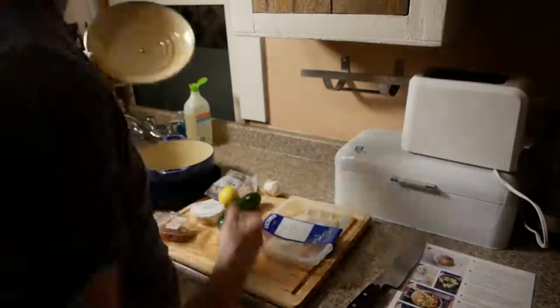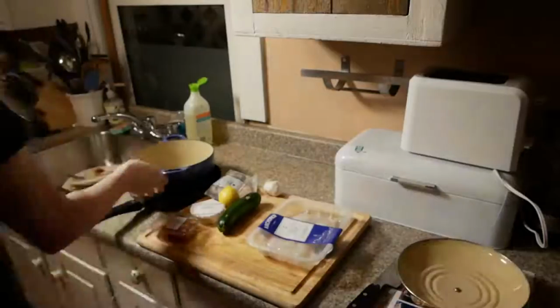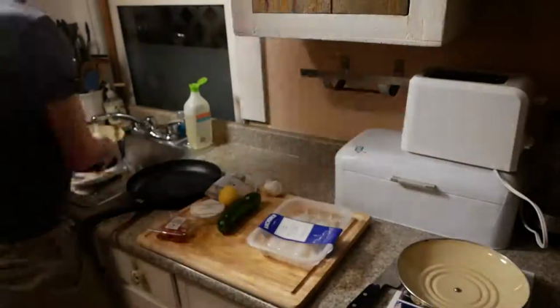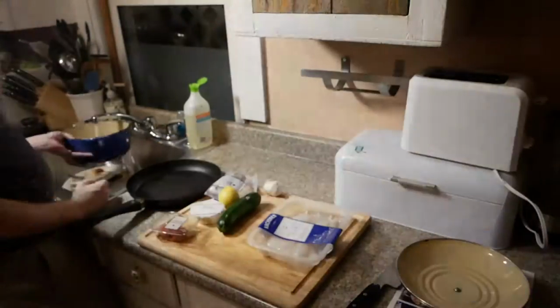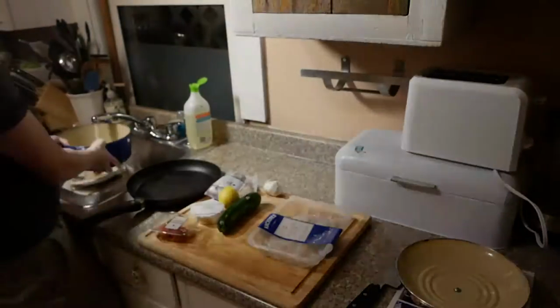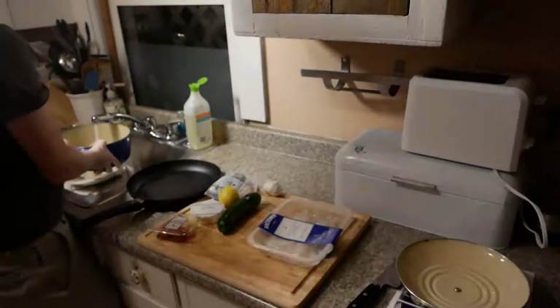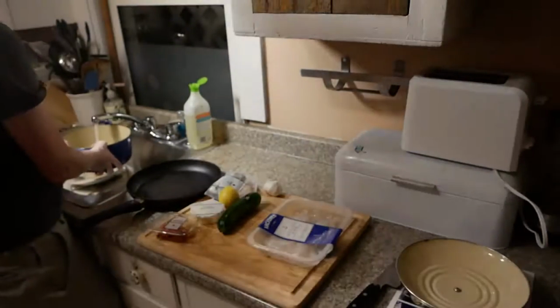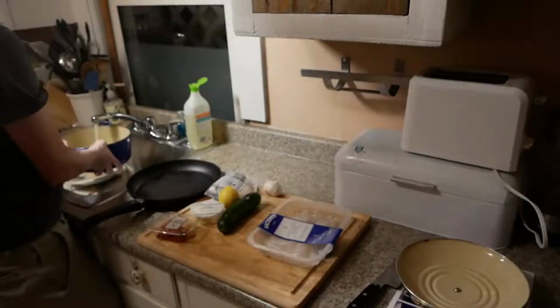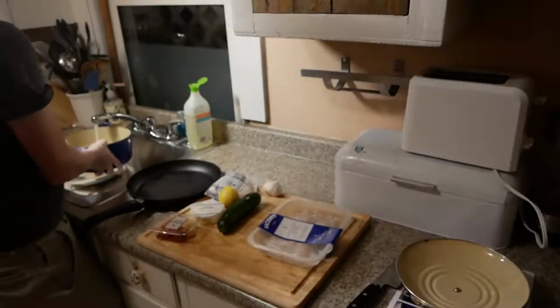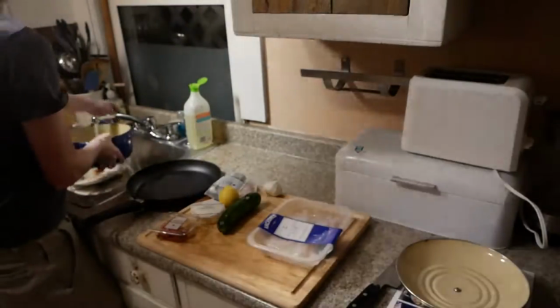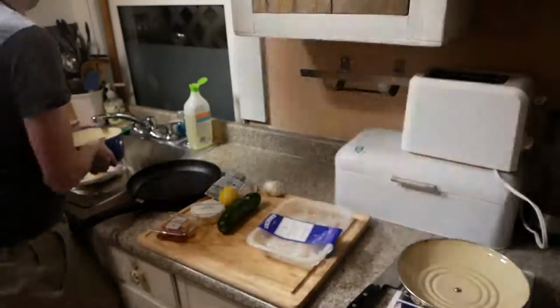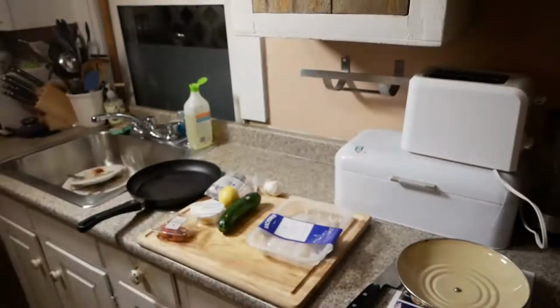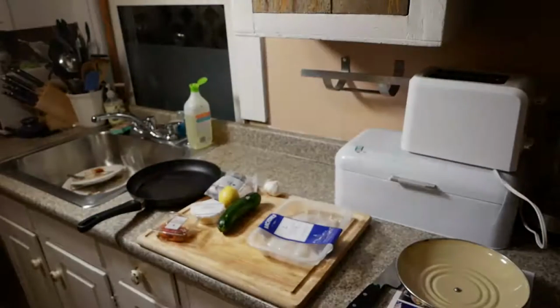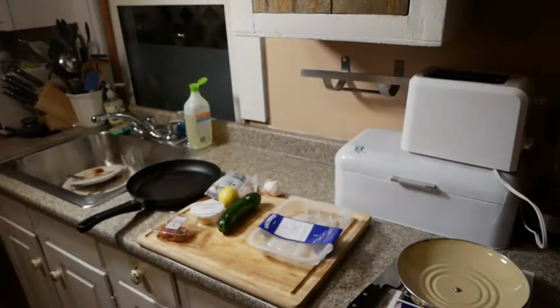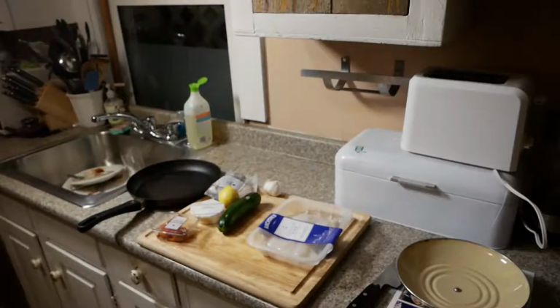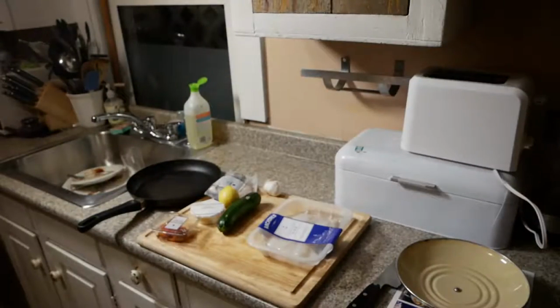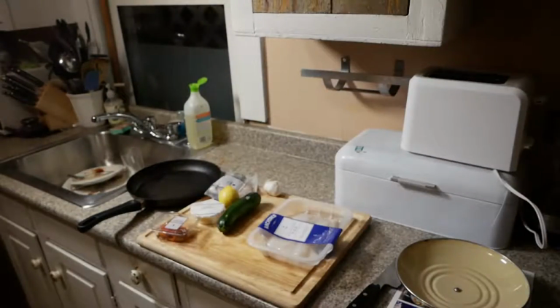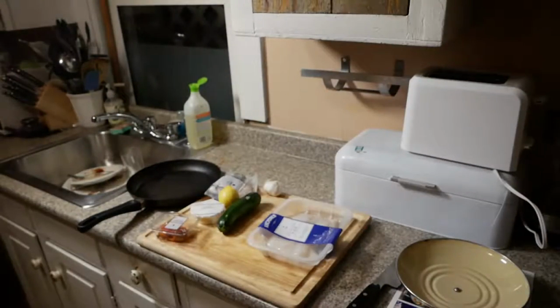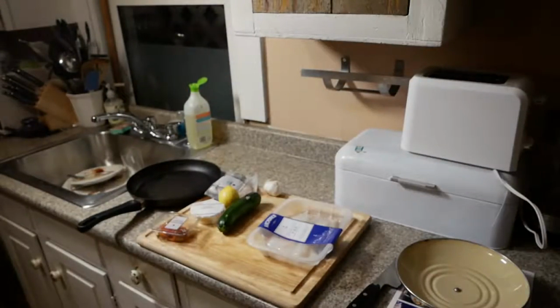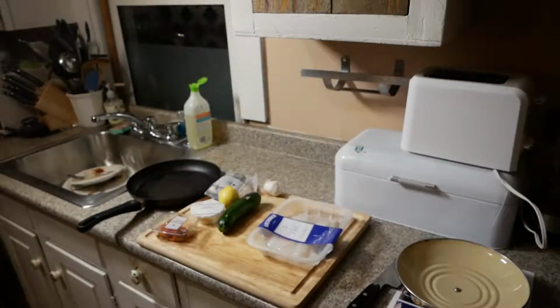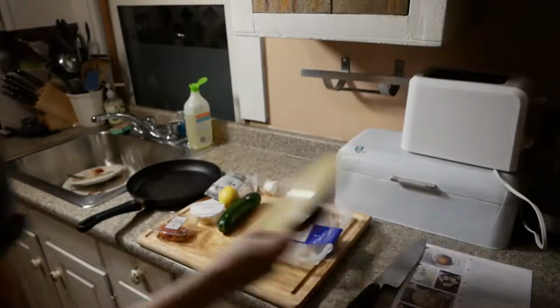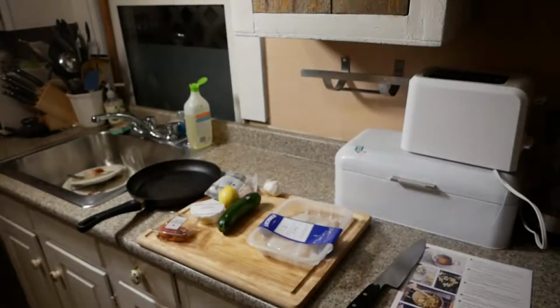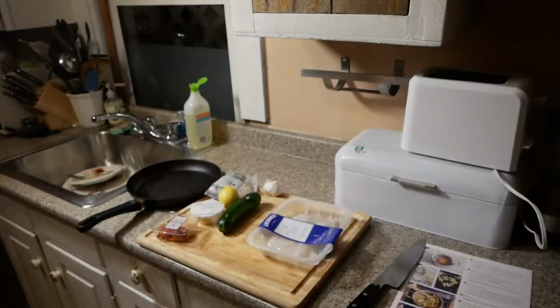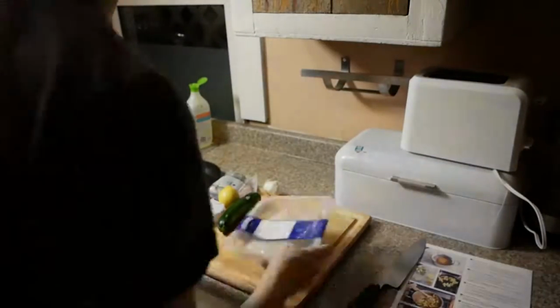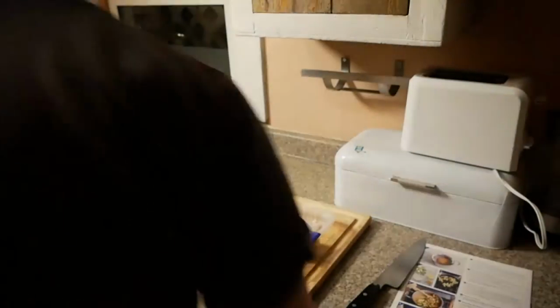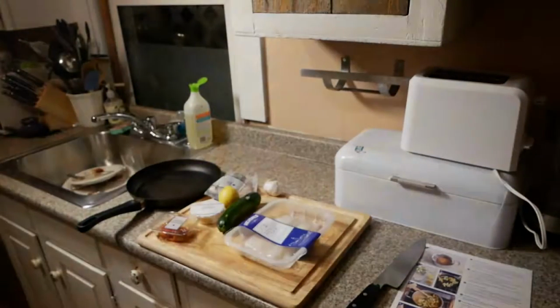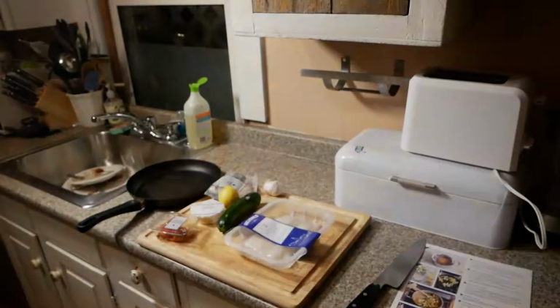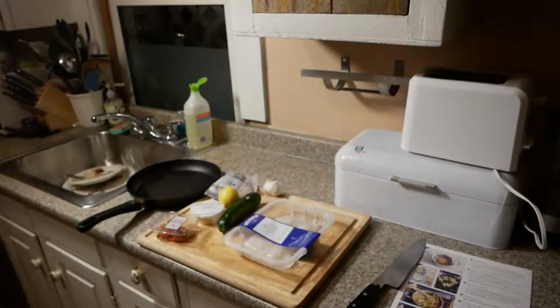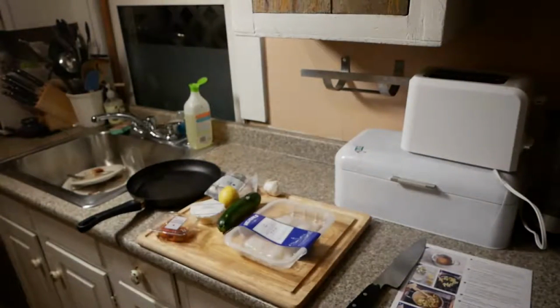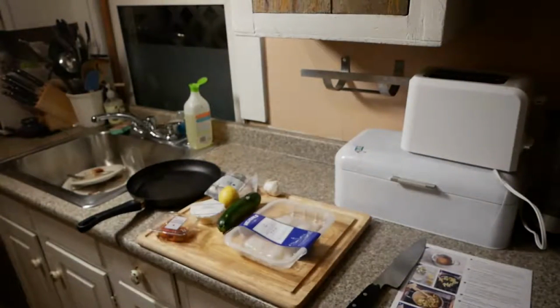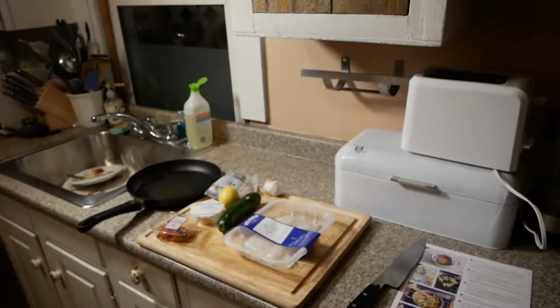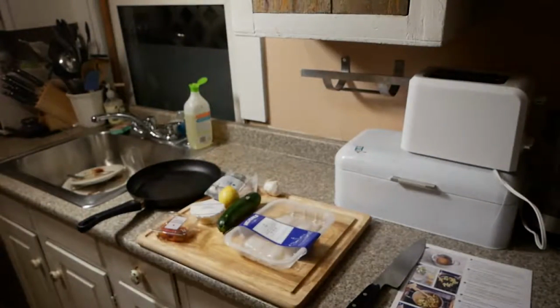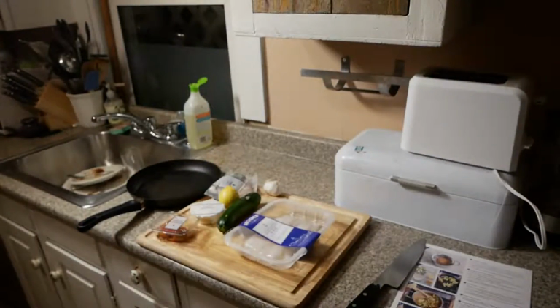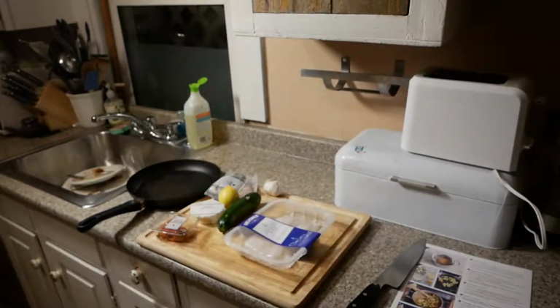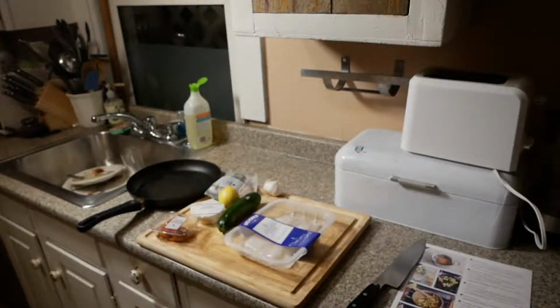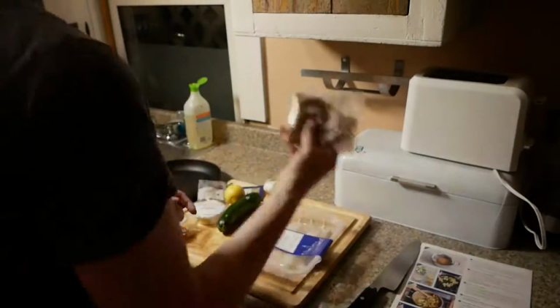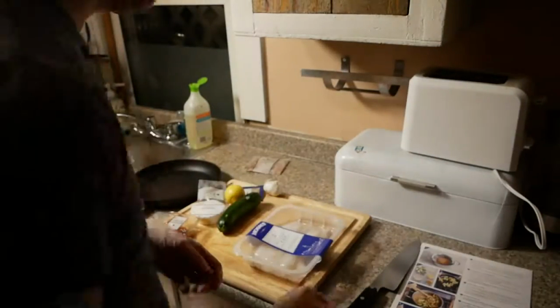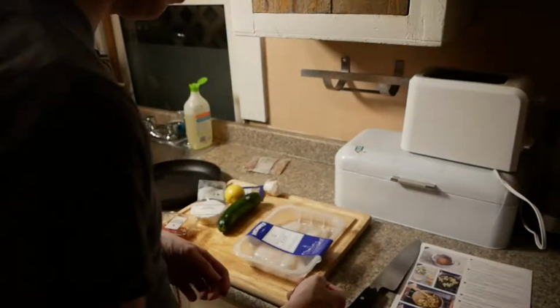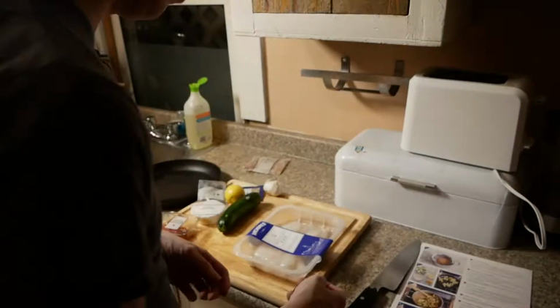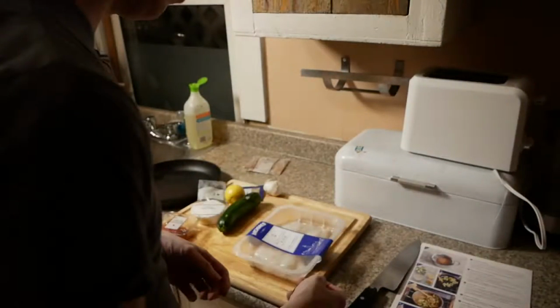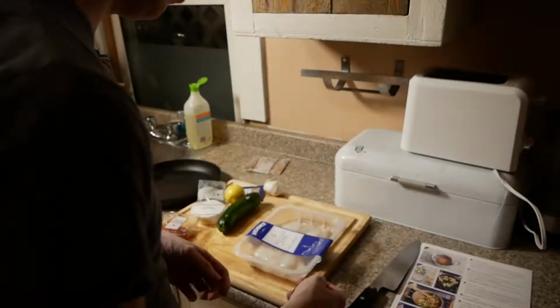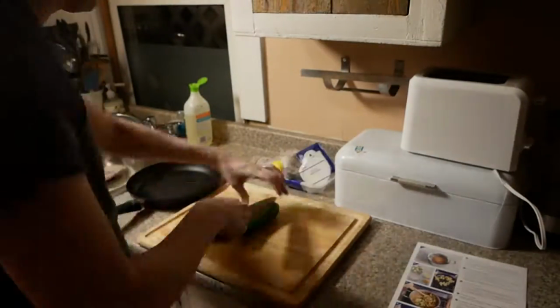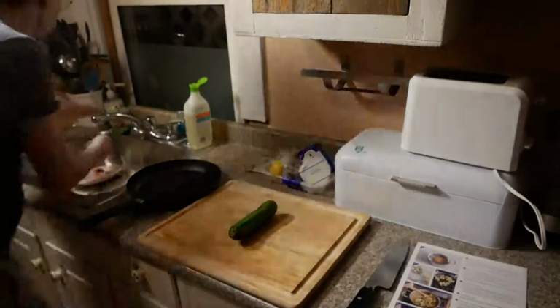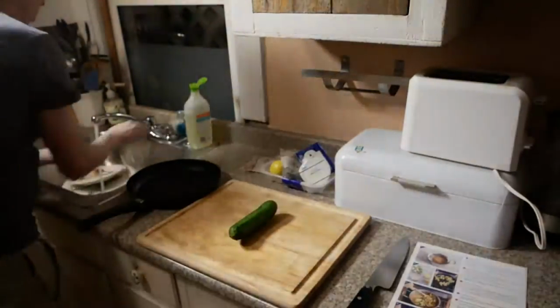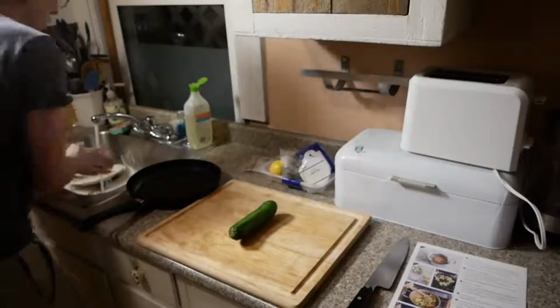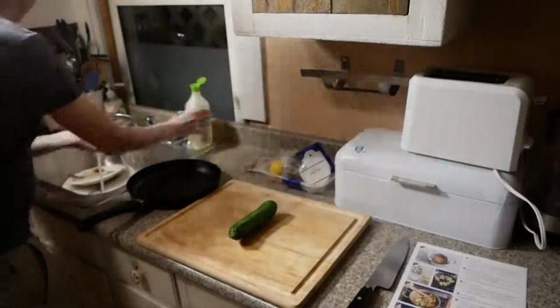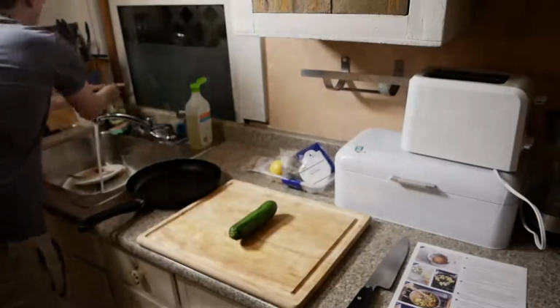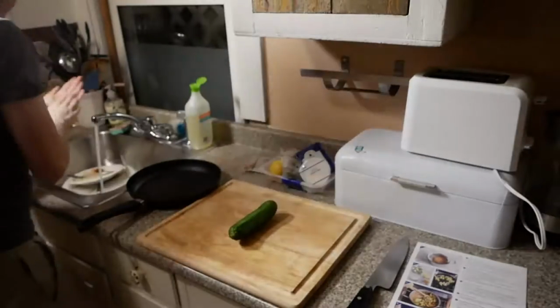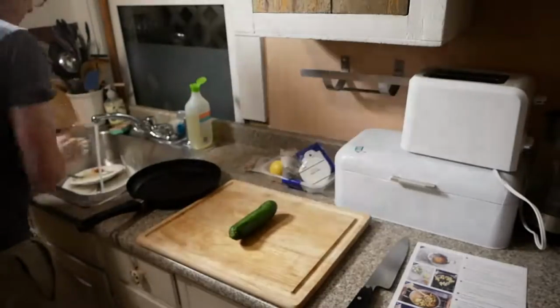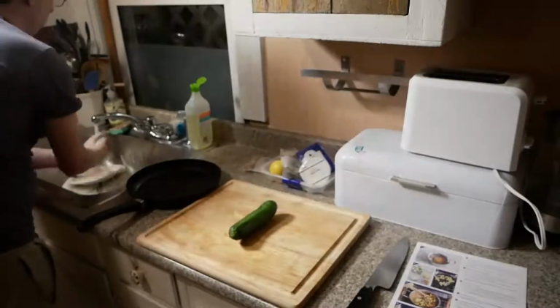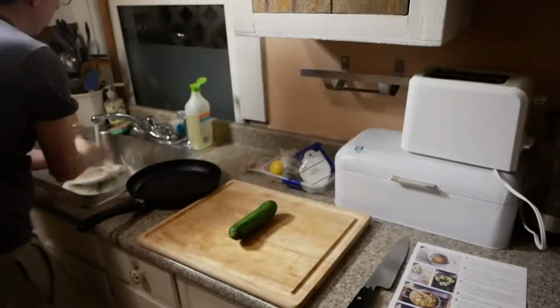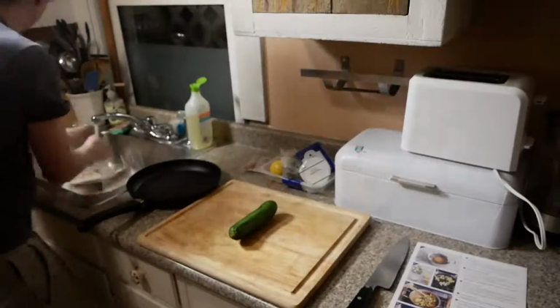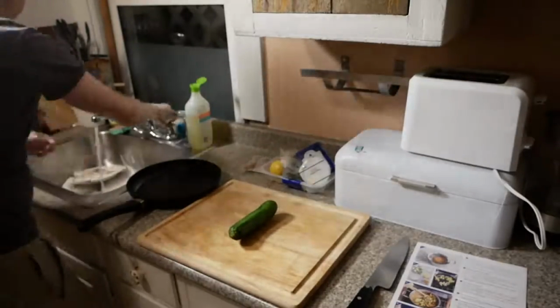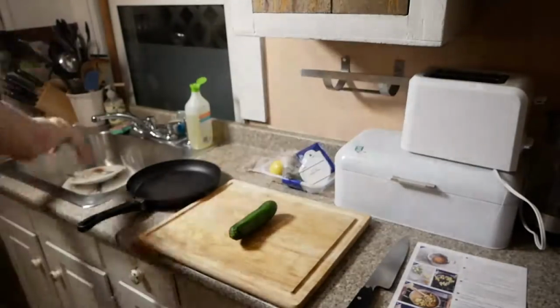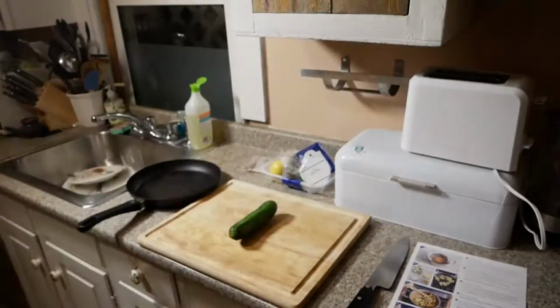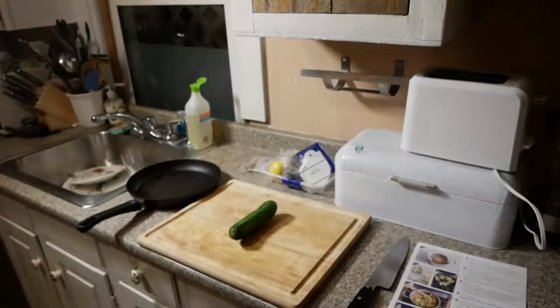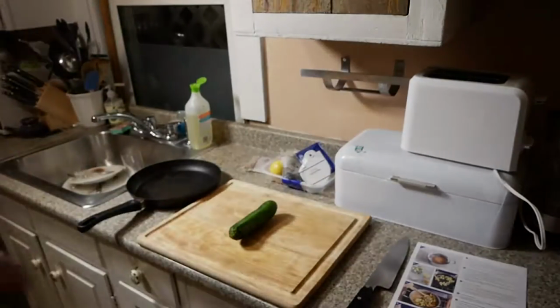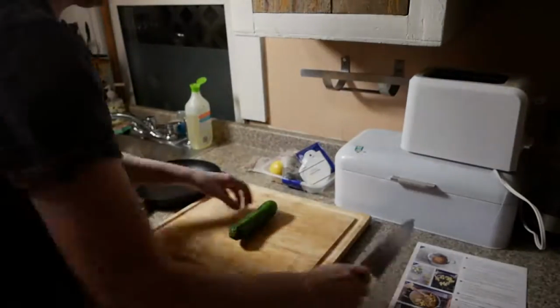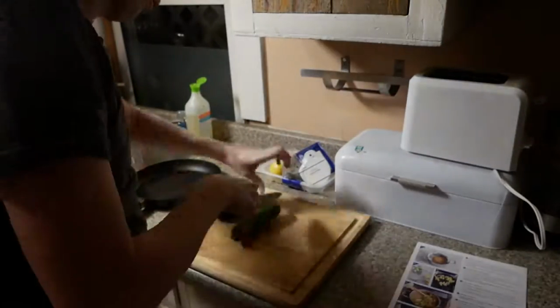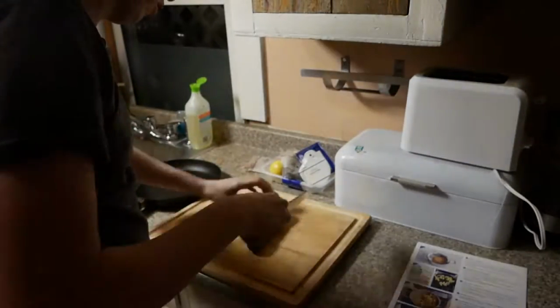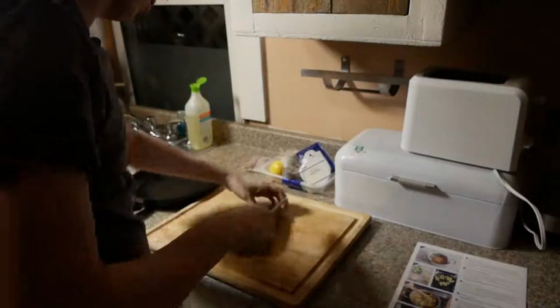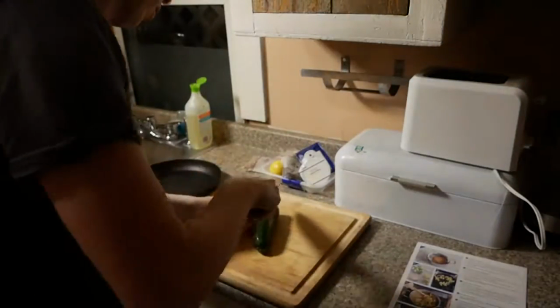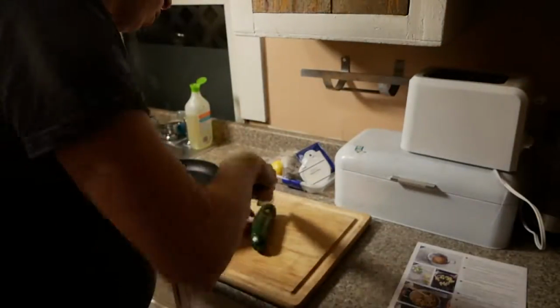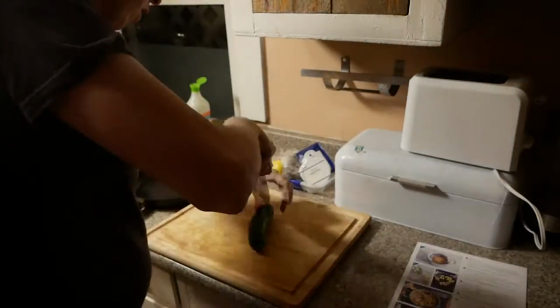We're looking back a couple weeks at the third meal I cooked with Blue Apron. This is the Tuscan Spiced Cod with zucchini and farro.